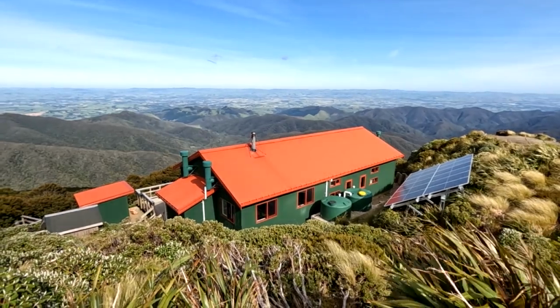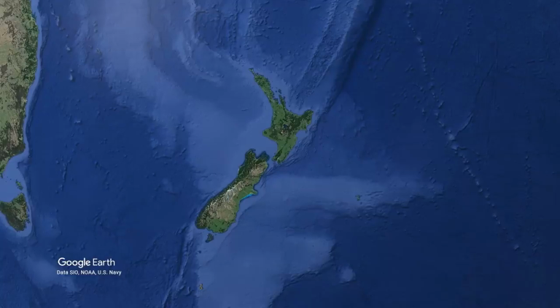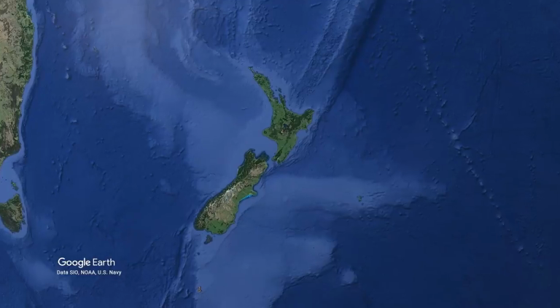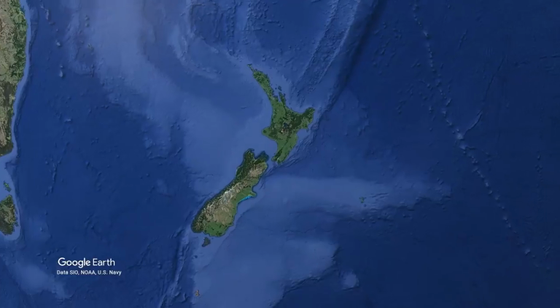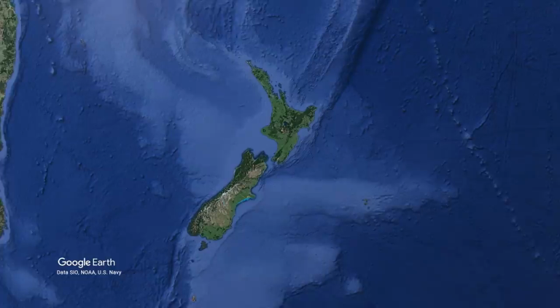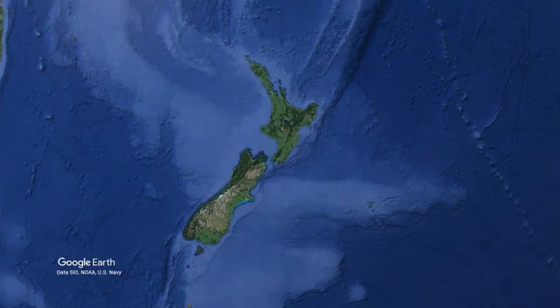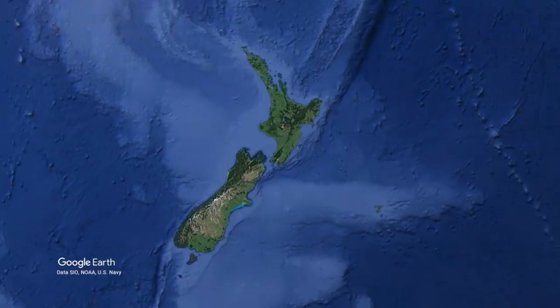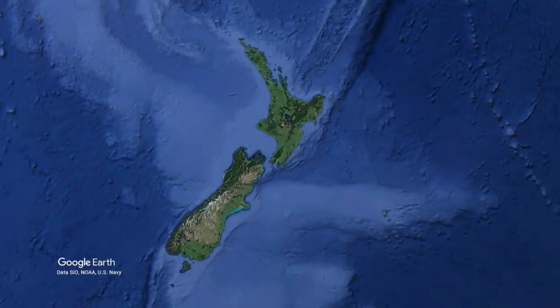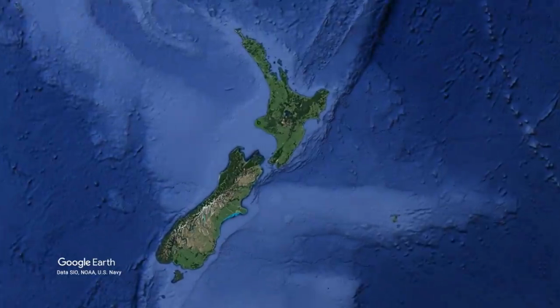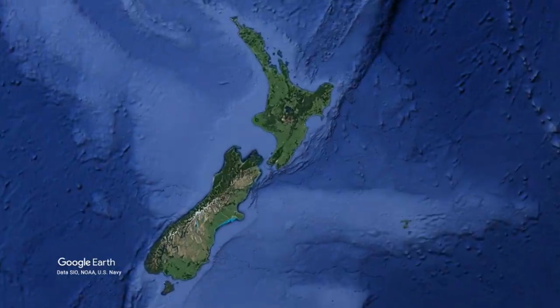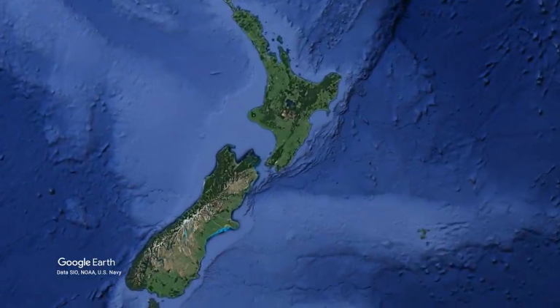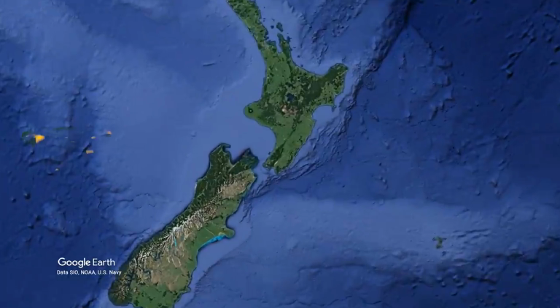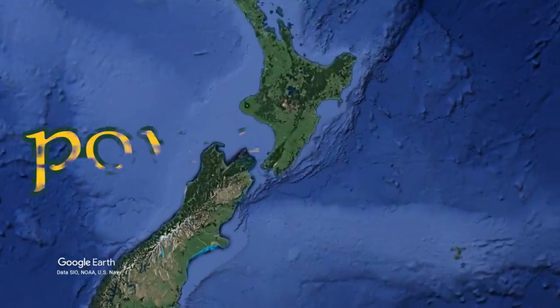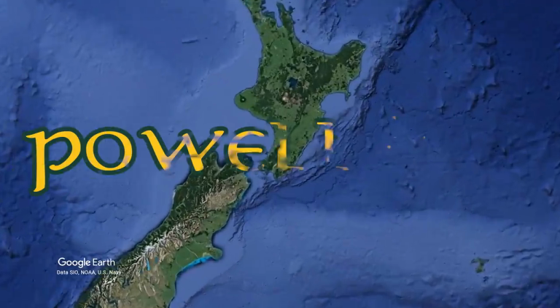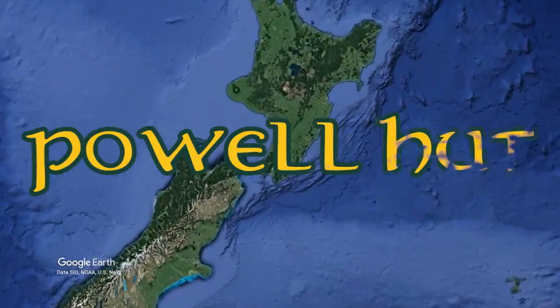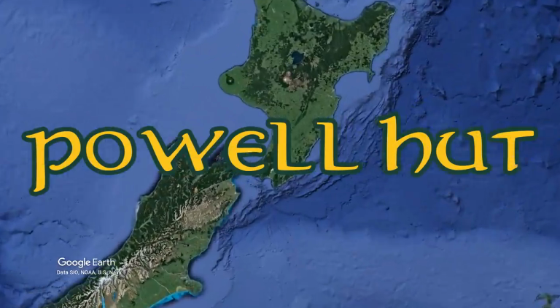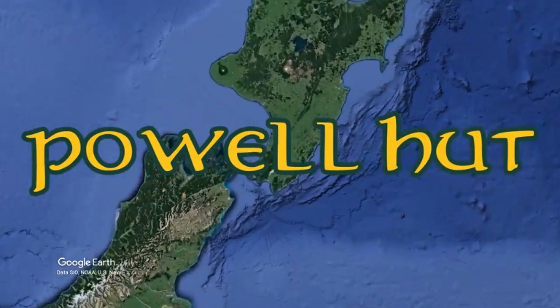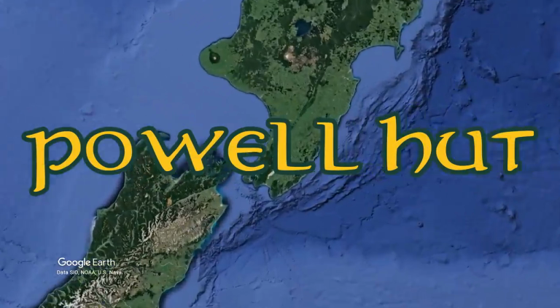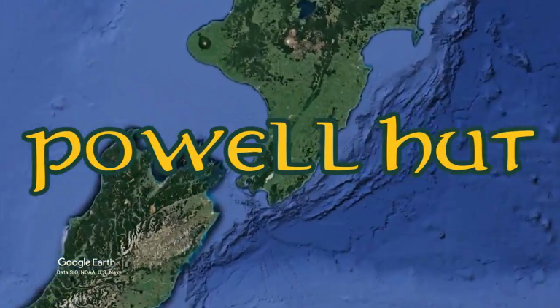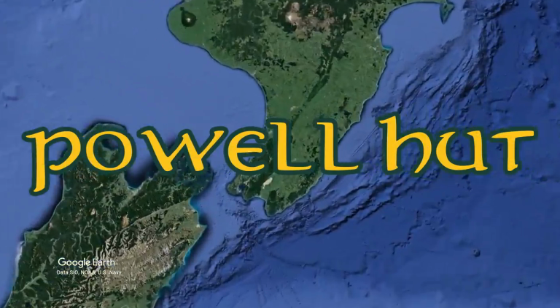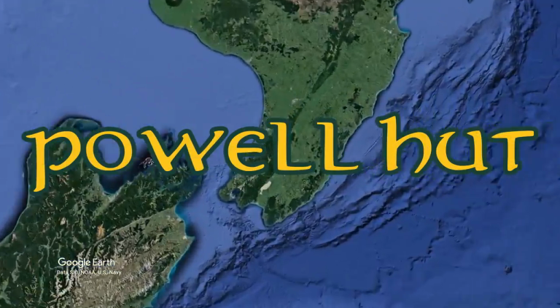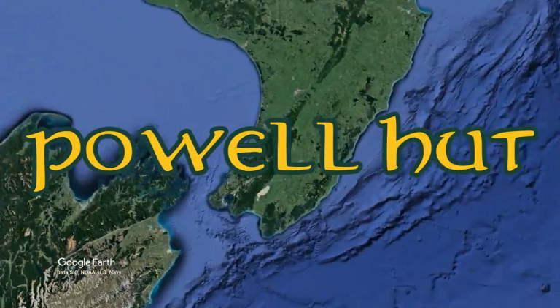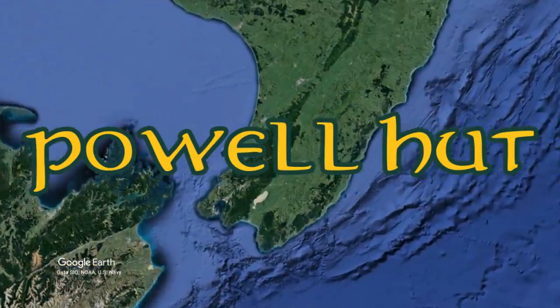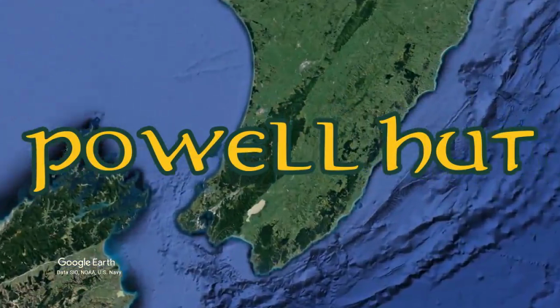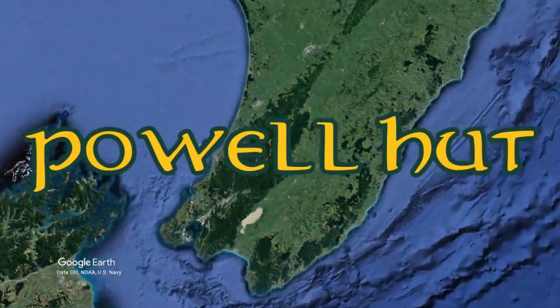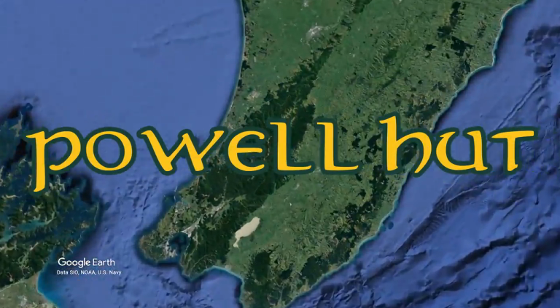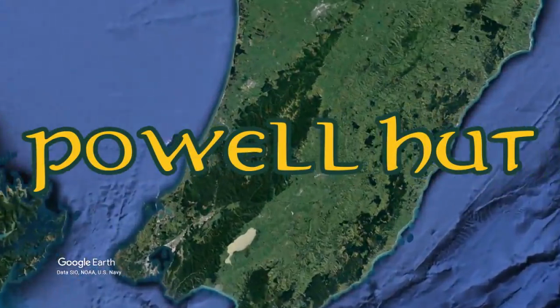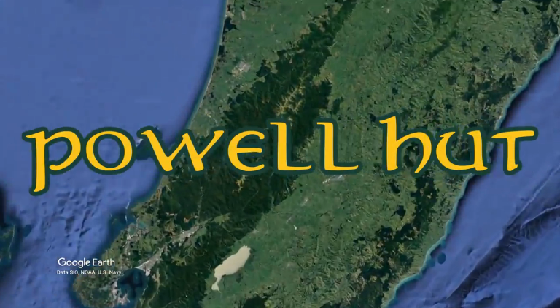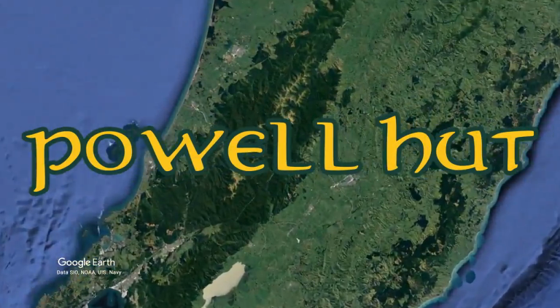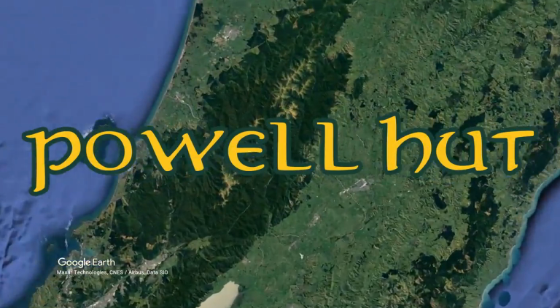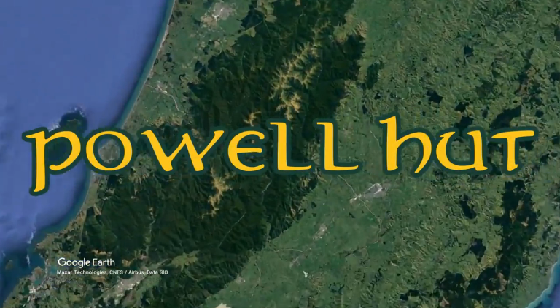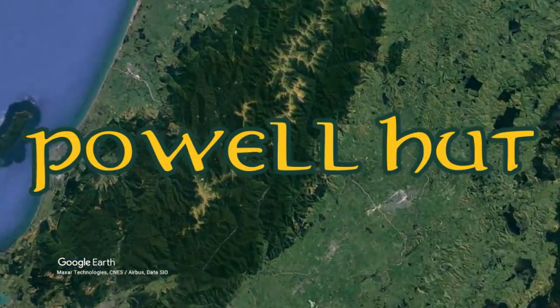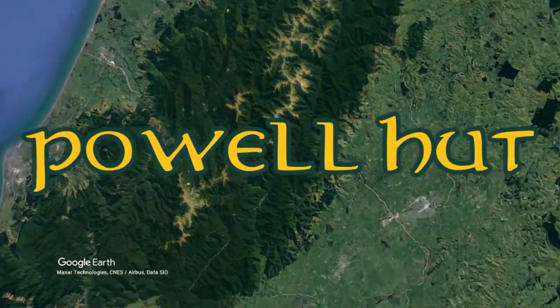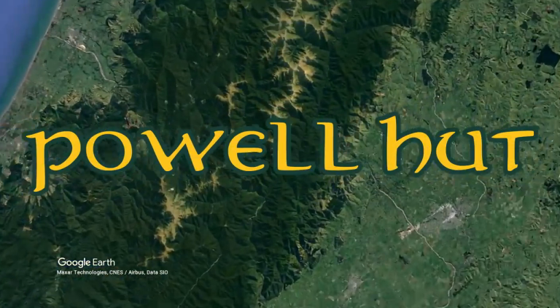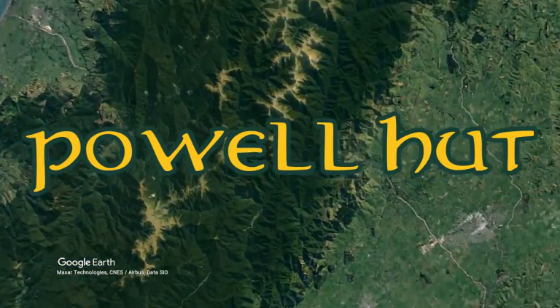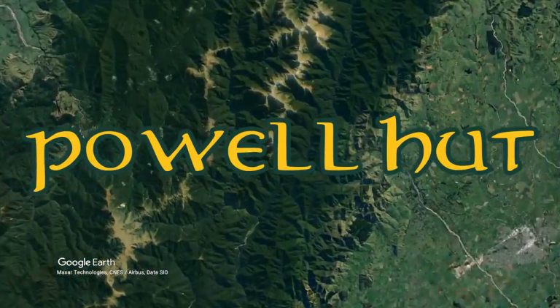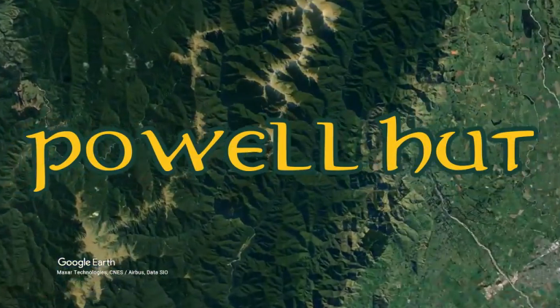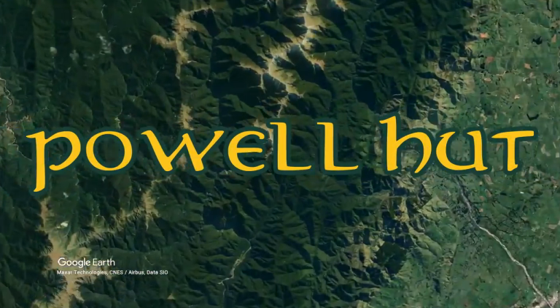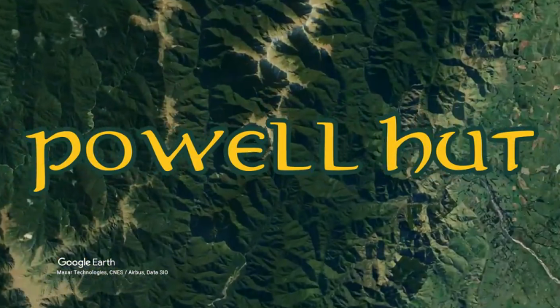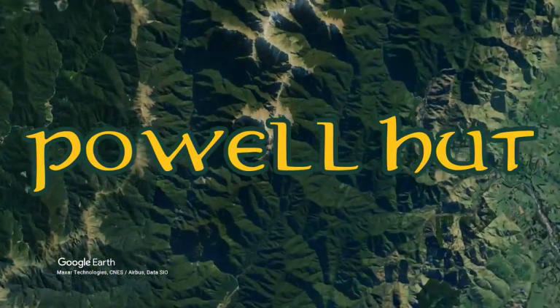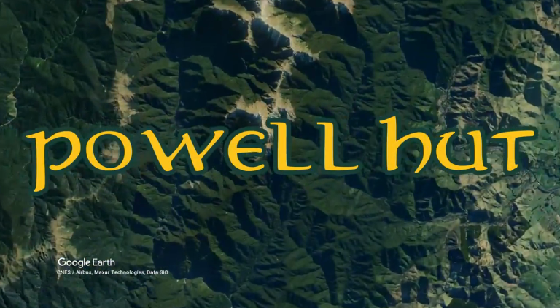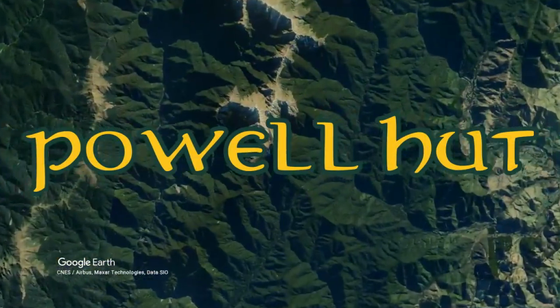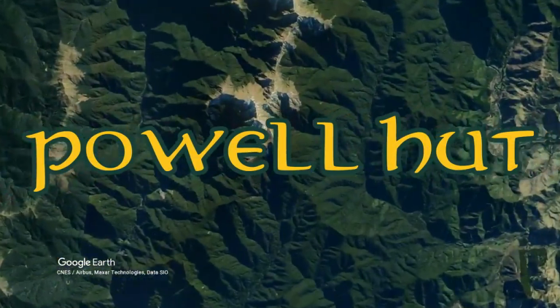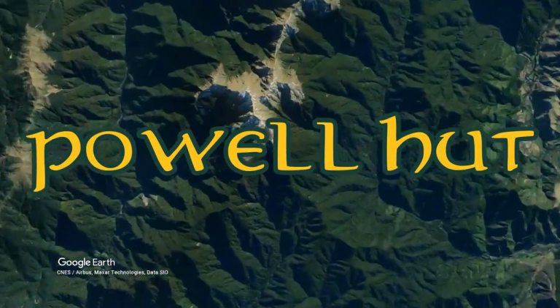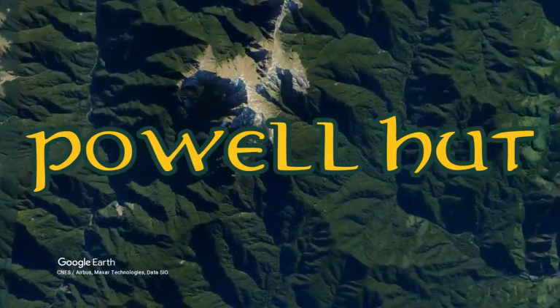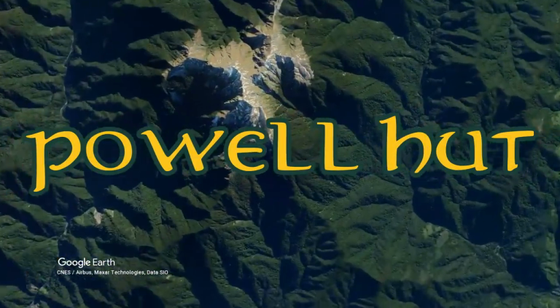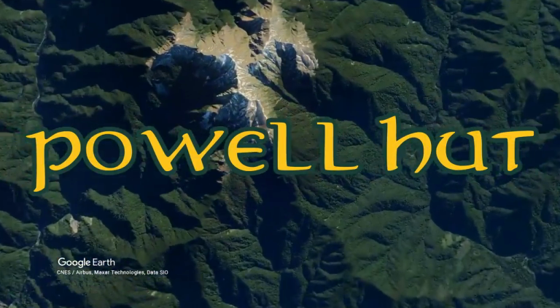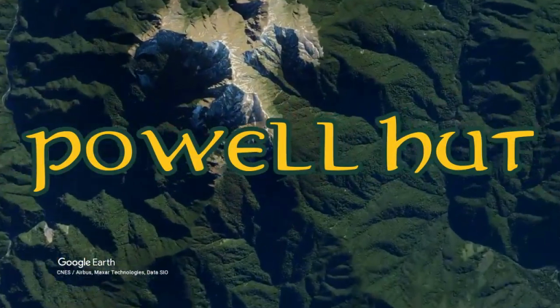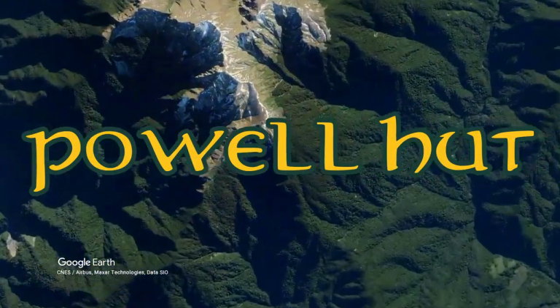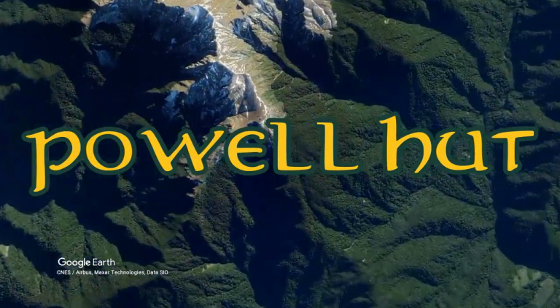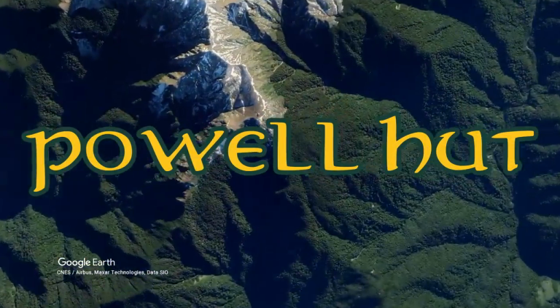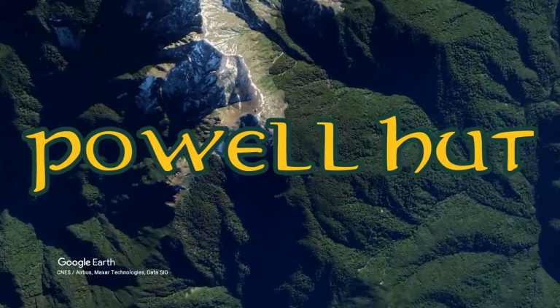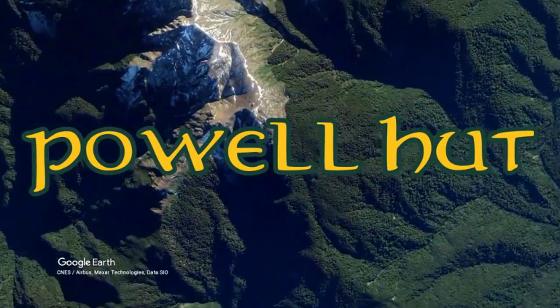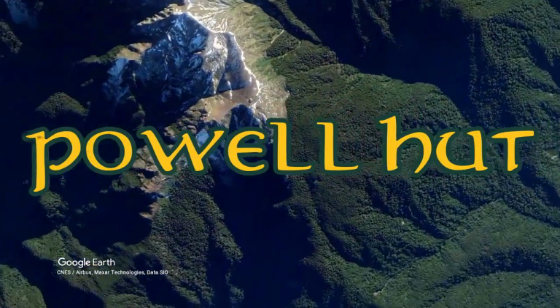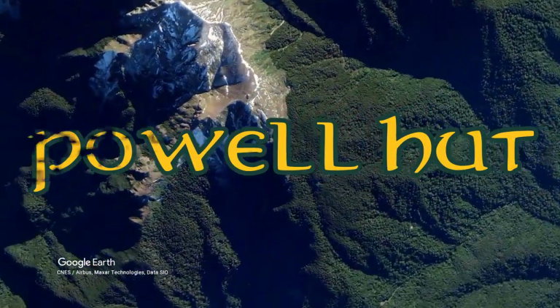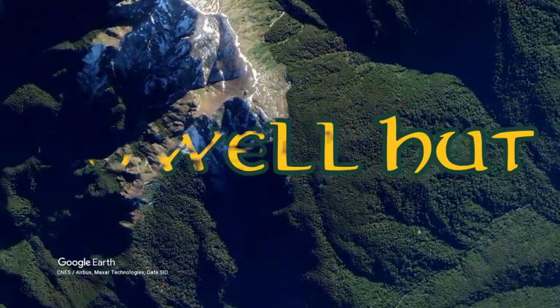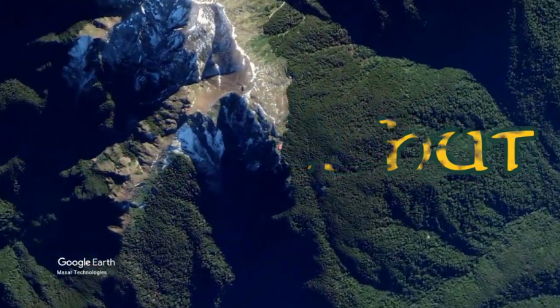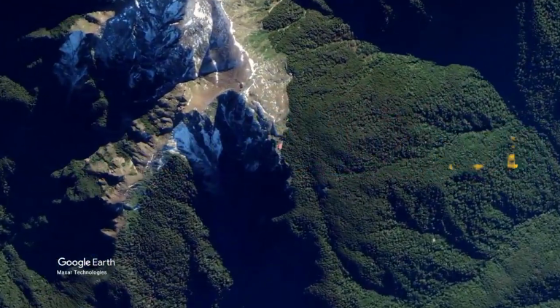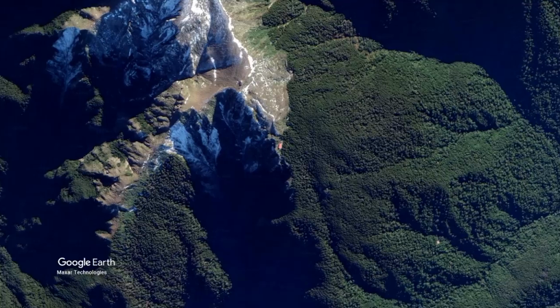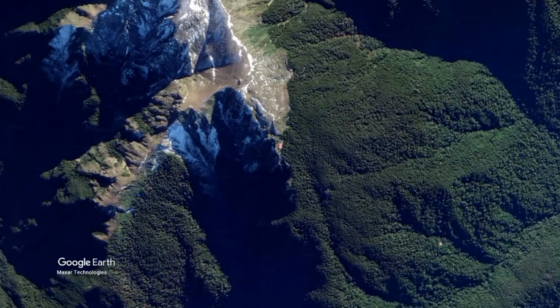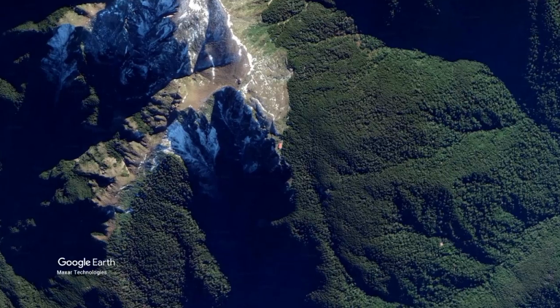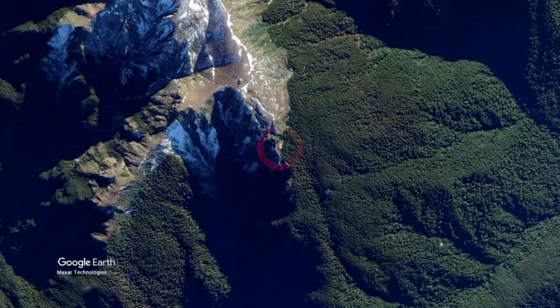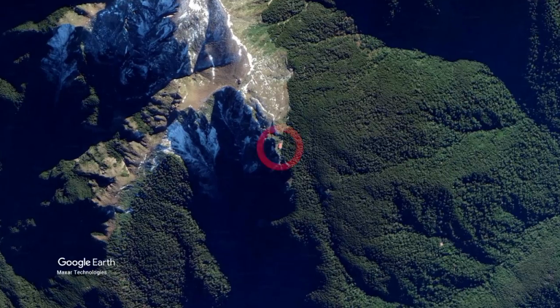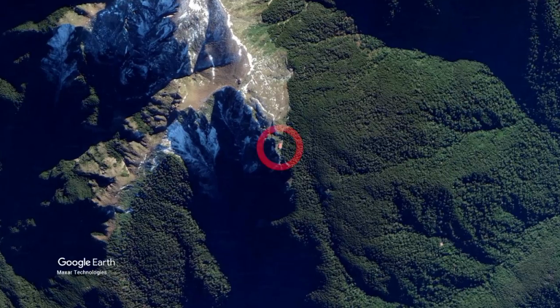Today I'm heading up to Powell Hut, a flash new 32-bunk serviced hut located in the Lower North Island's Tararua Ranges.